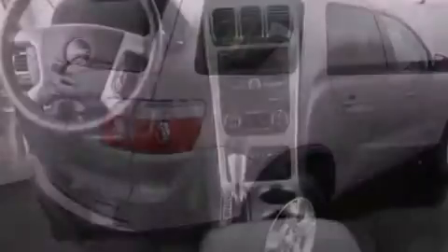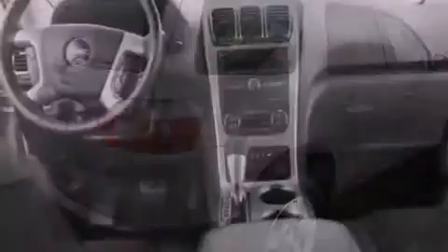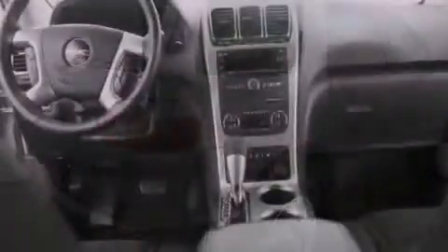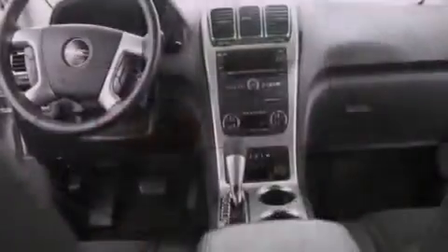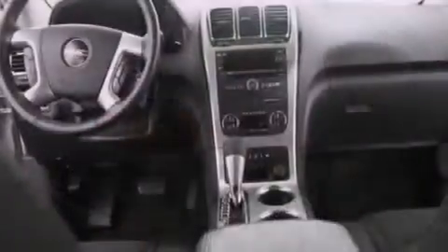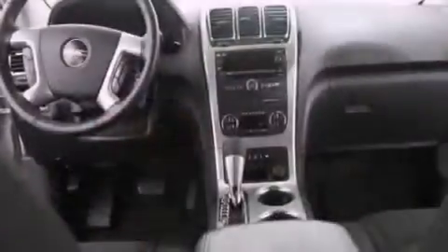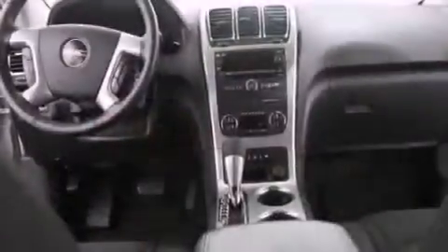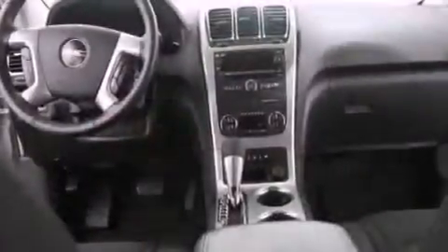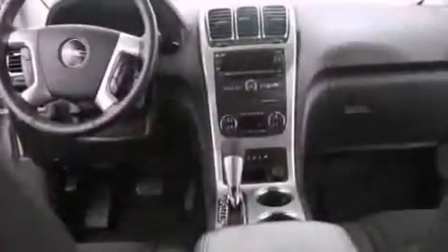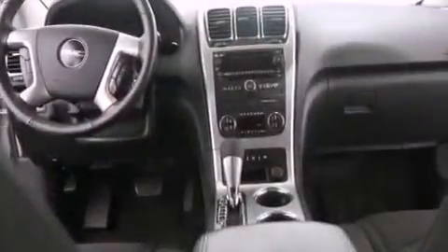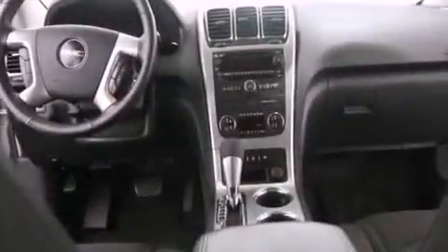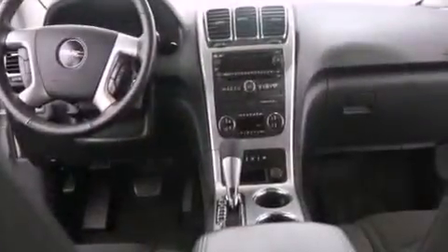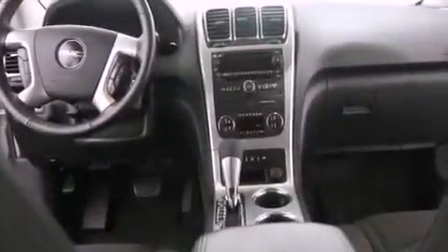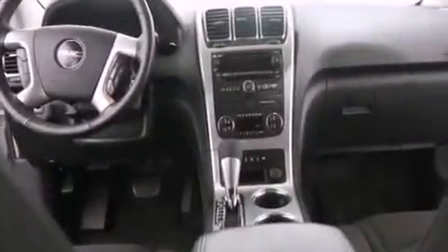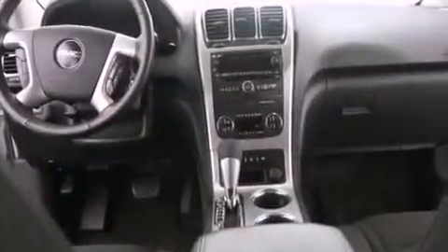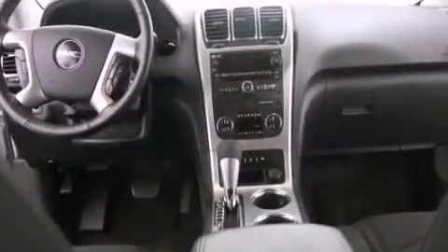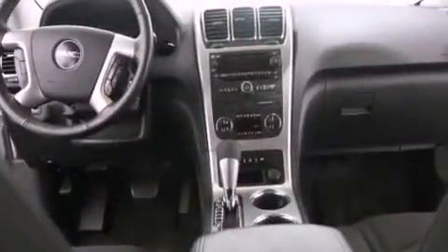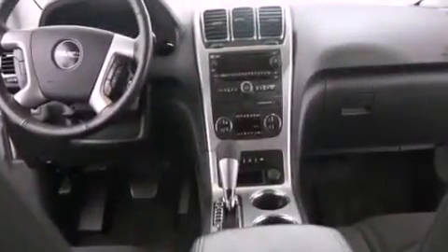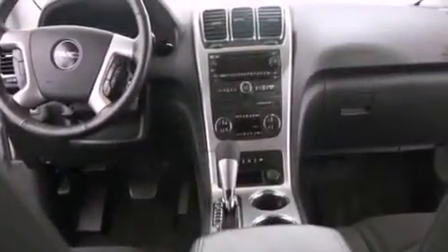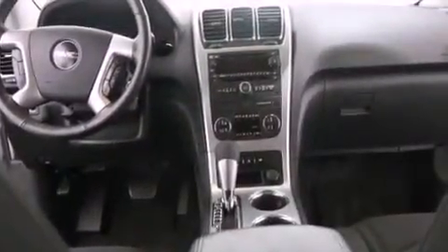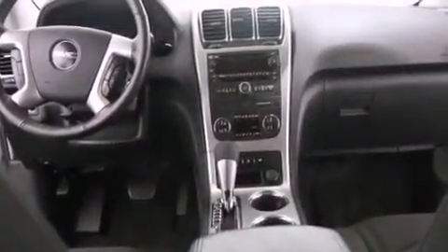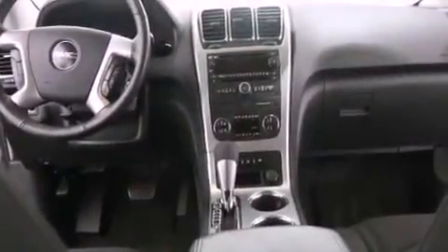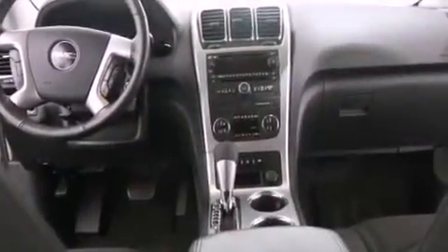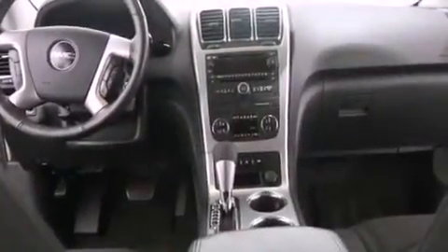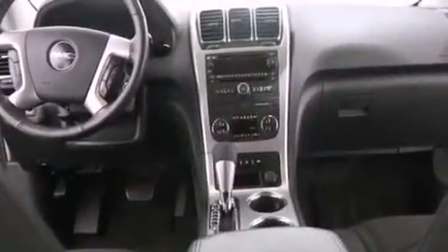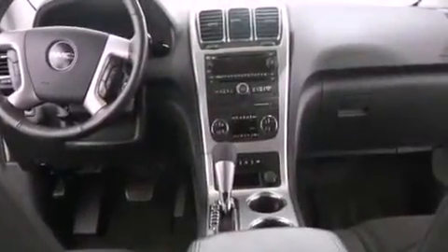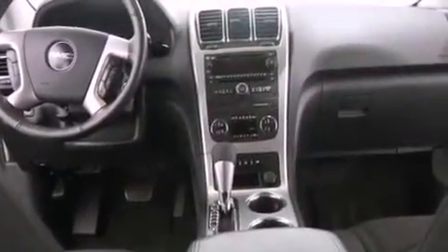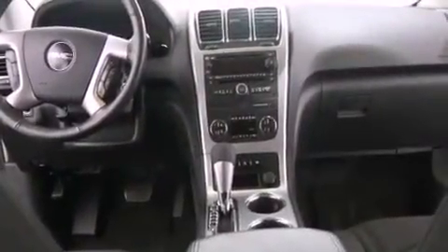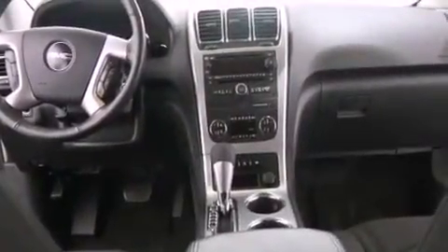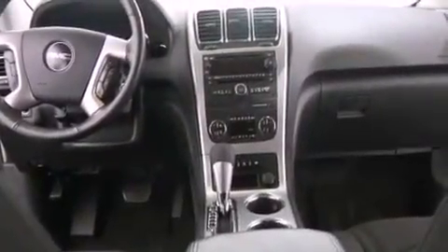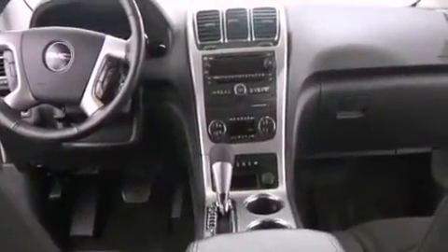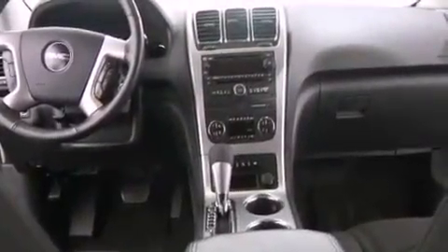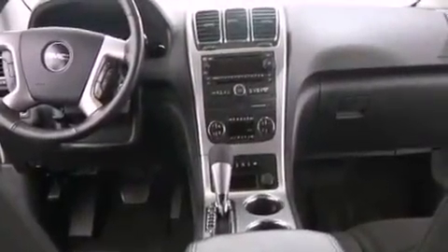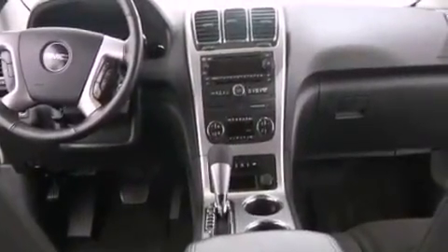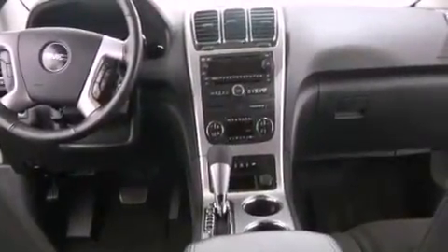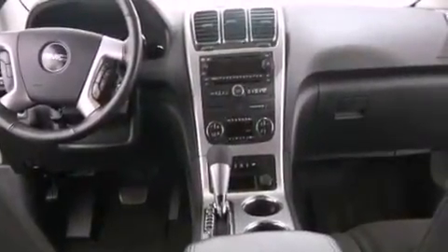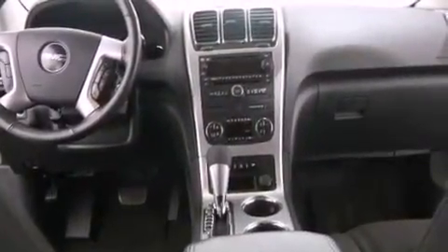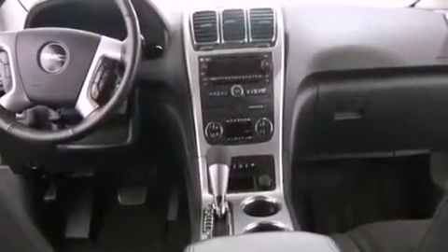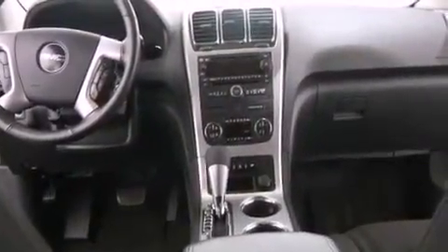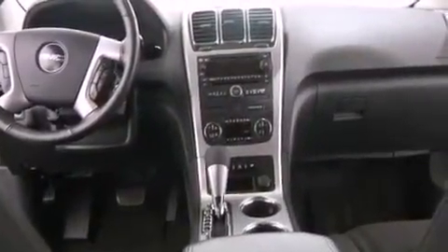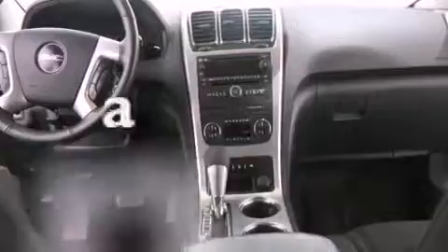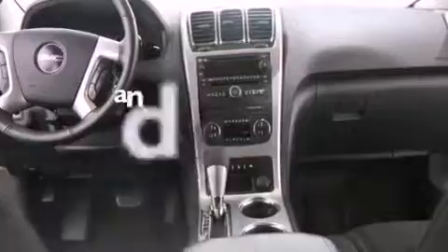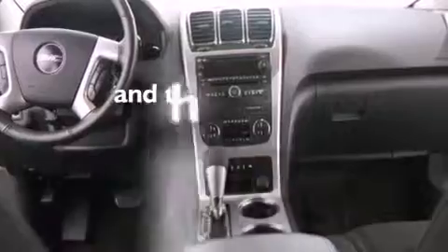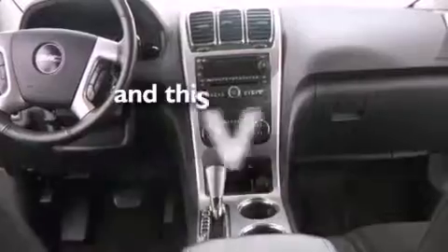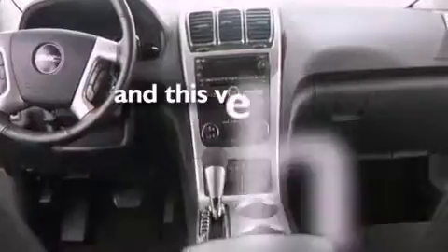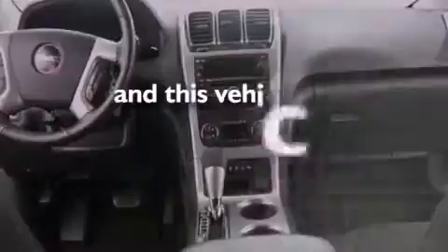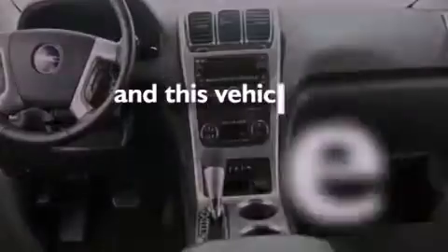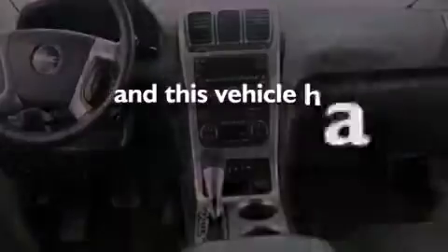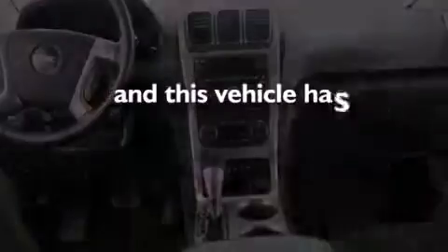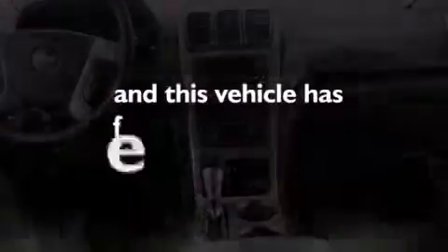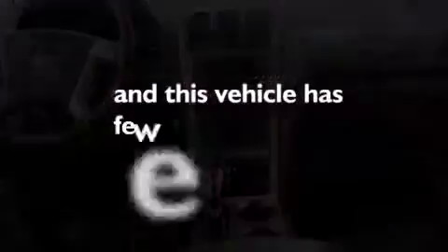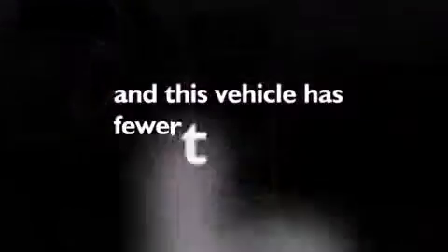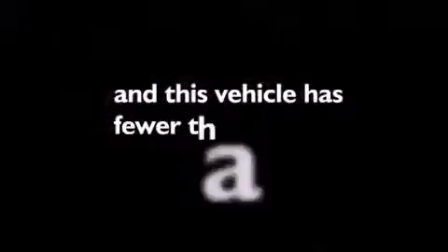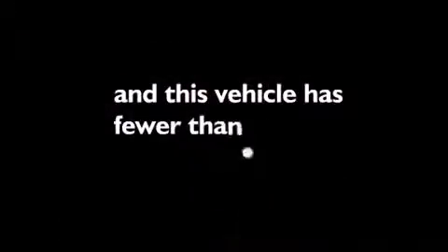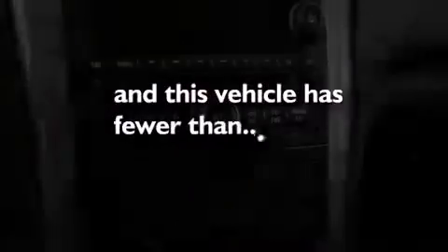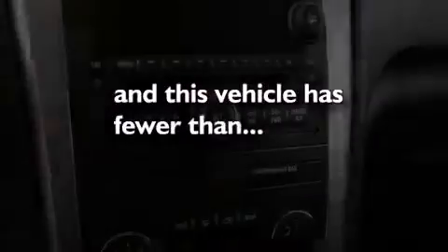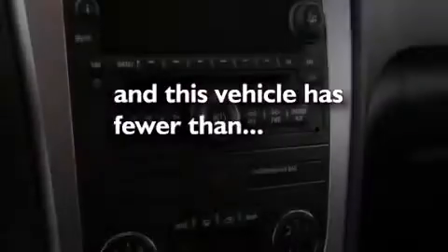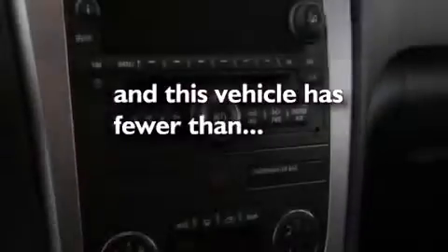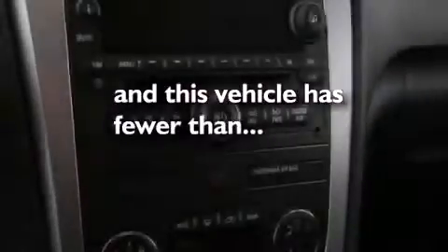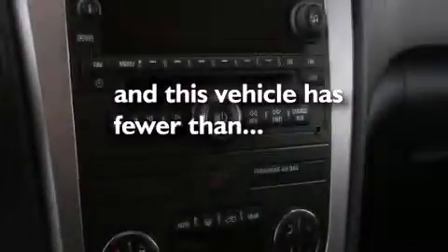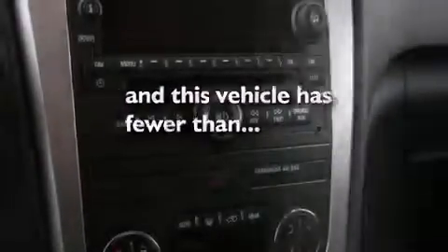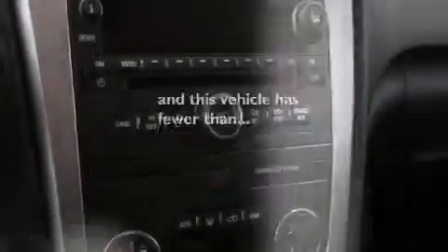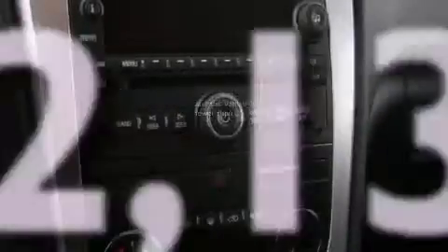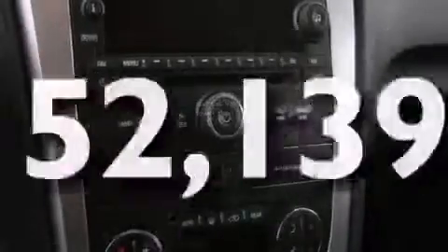Also included are an anti-lock braking system, side impact airbags, and this vehicle has less than 53,000 miles.